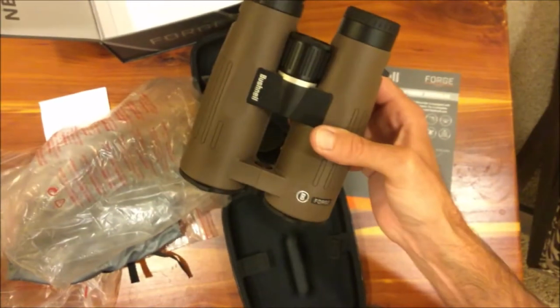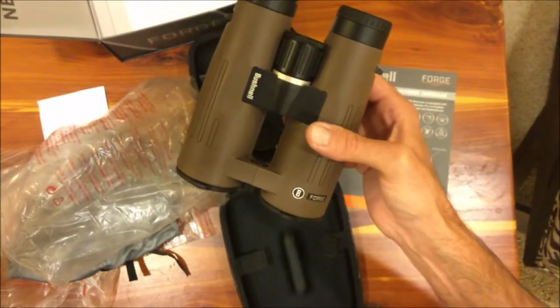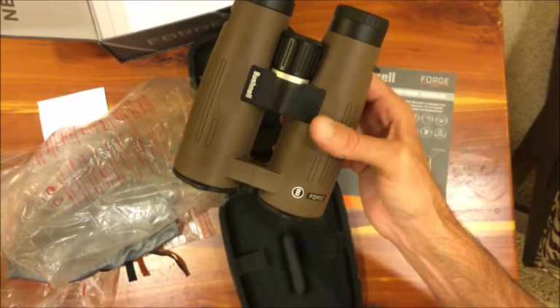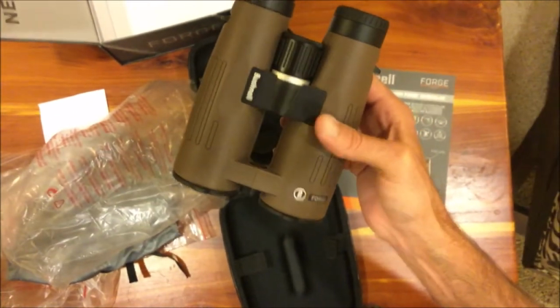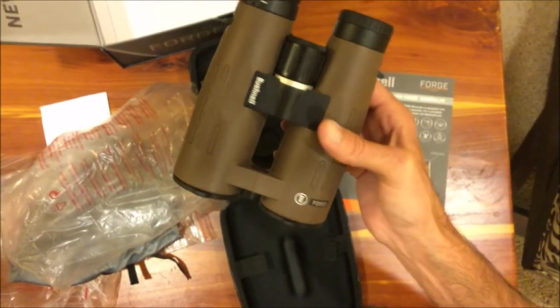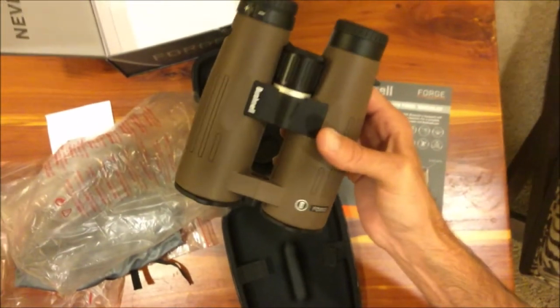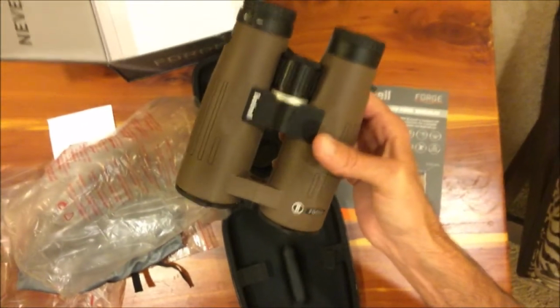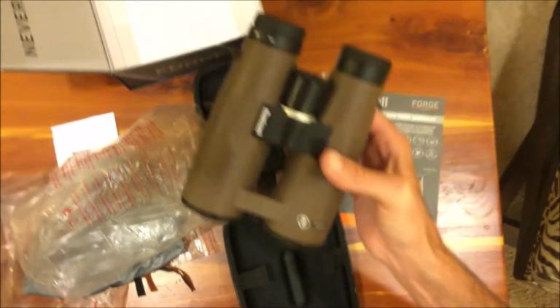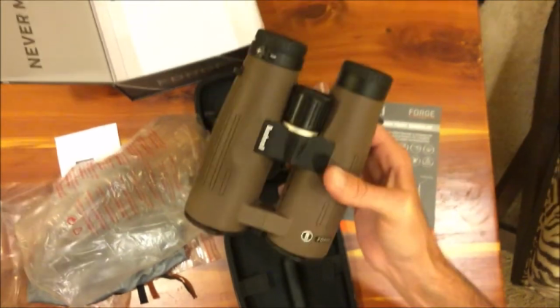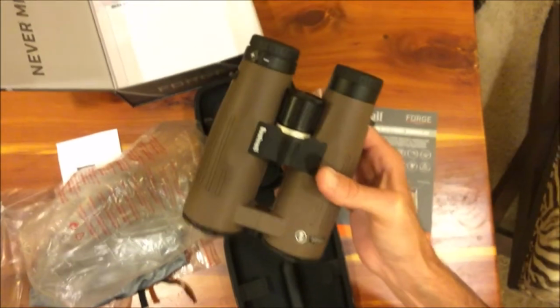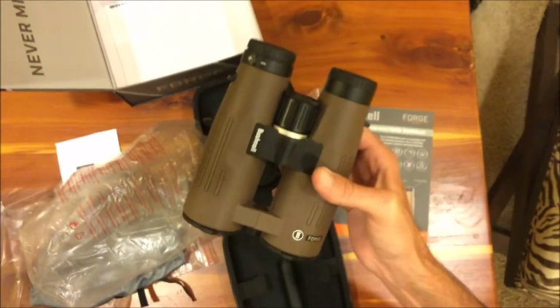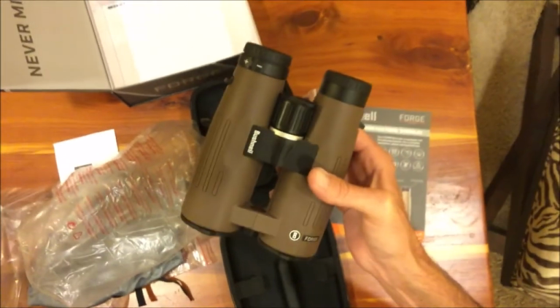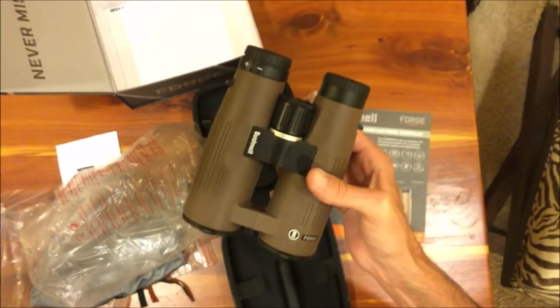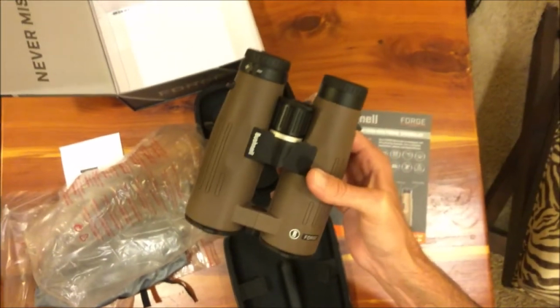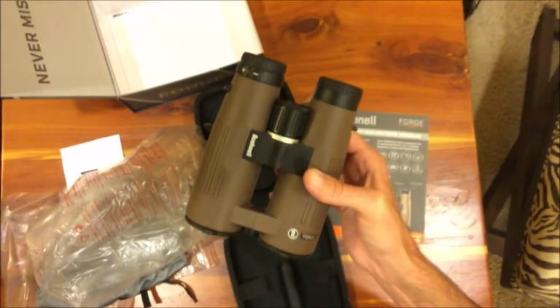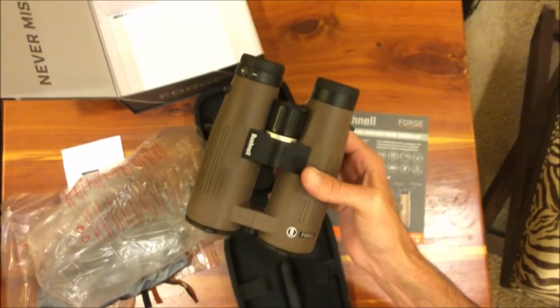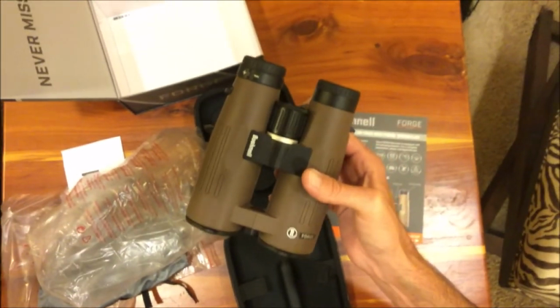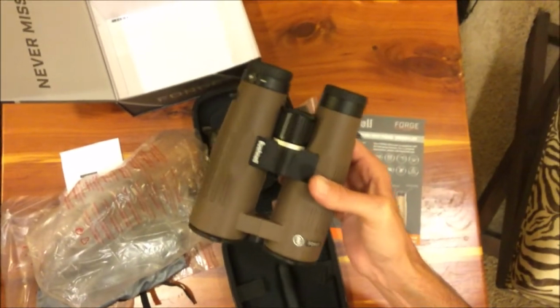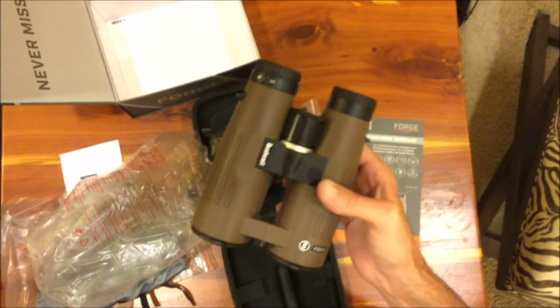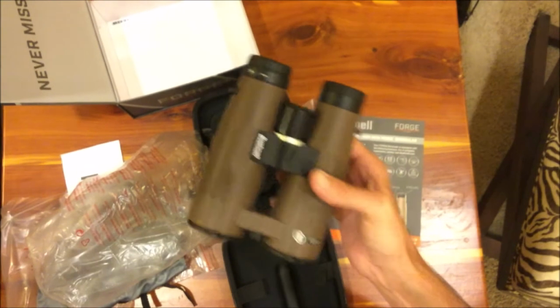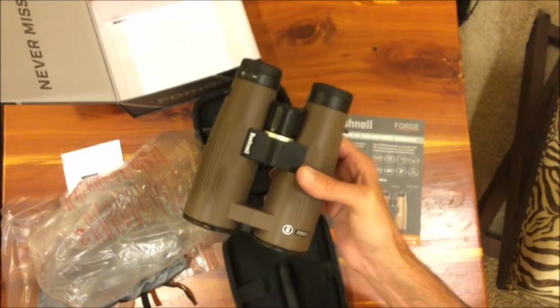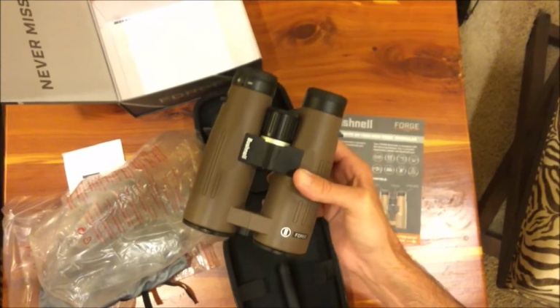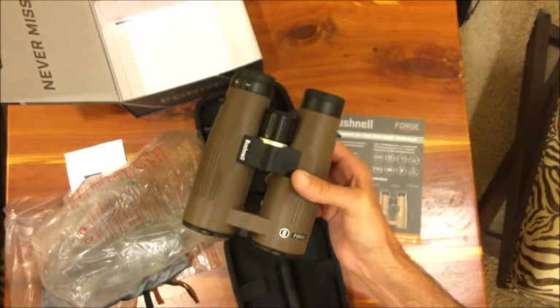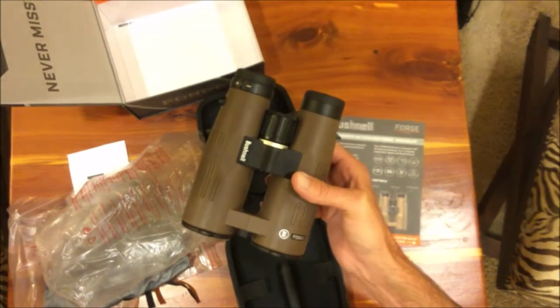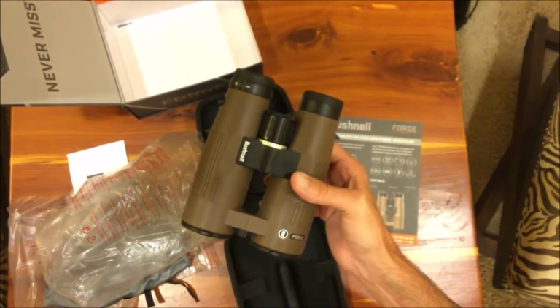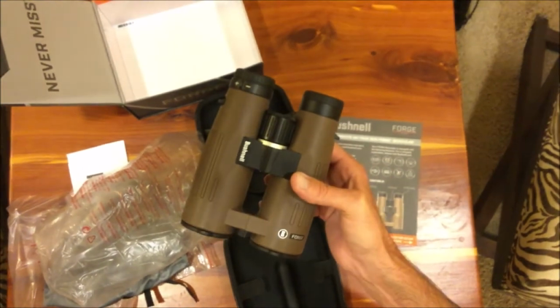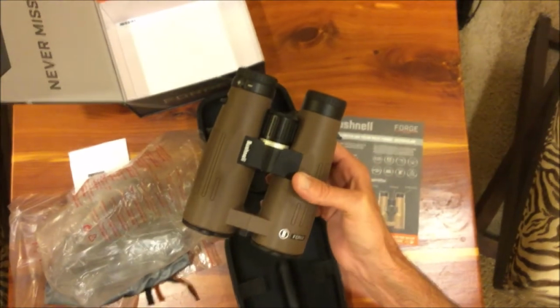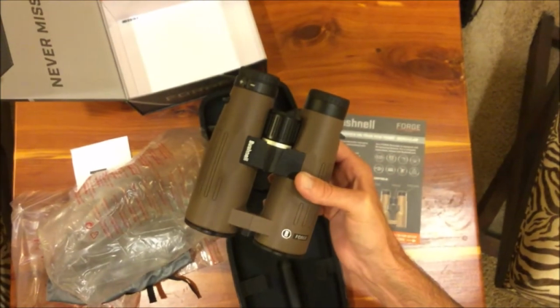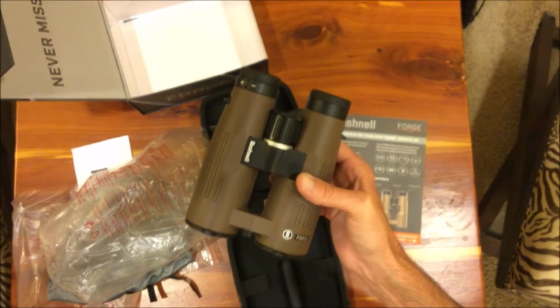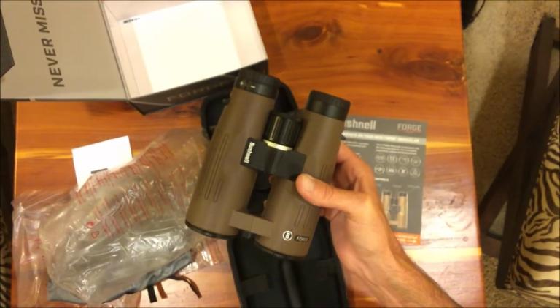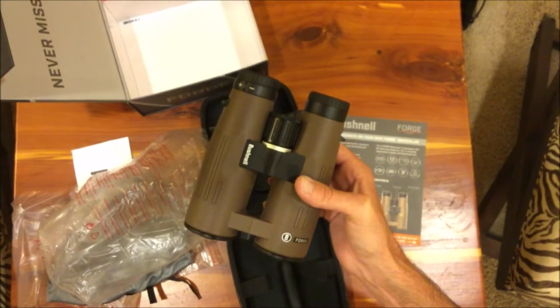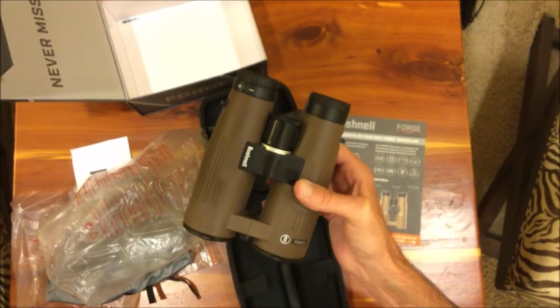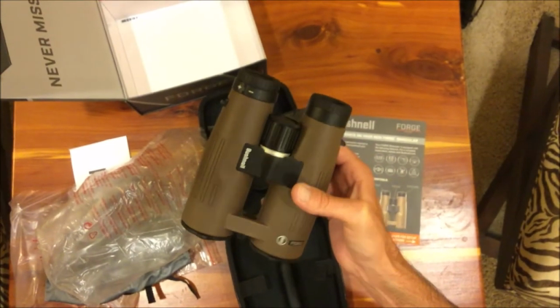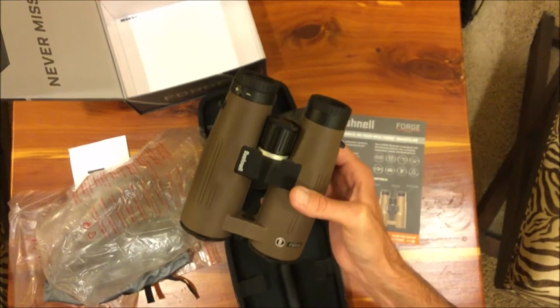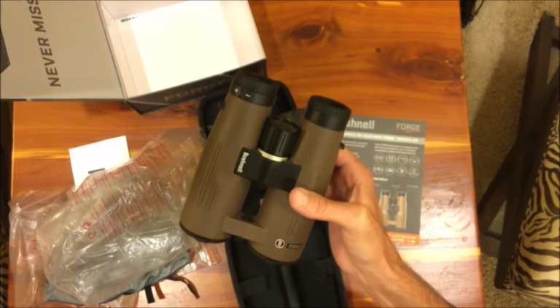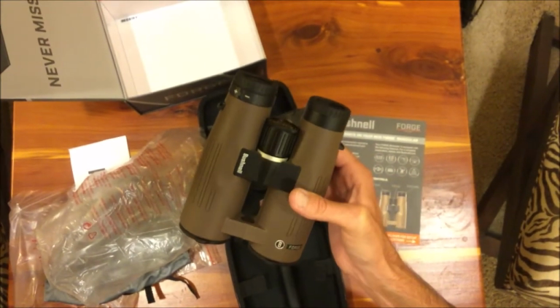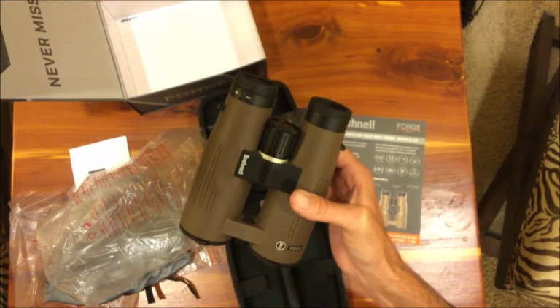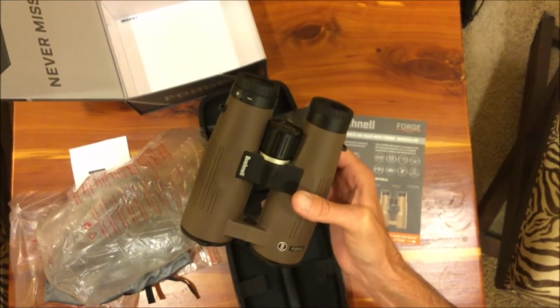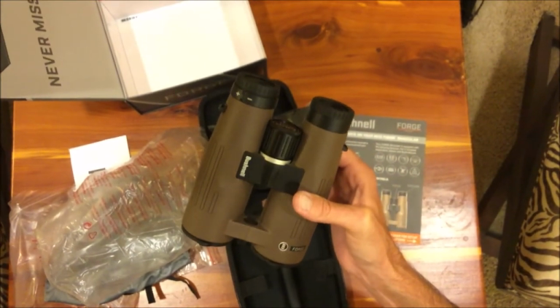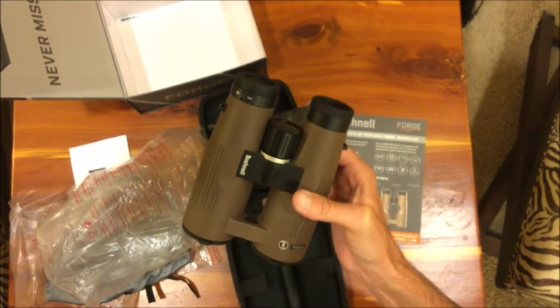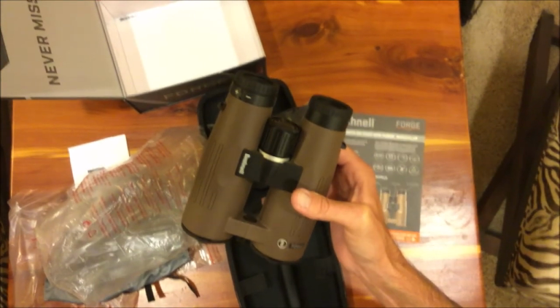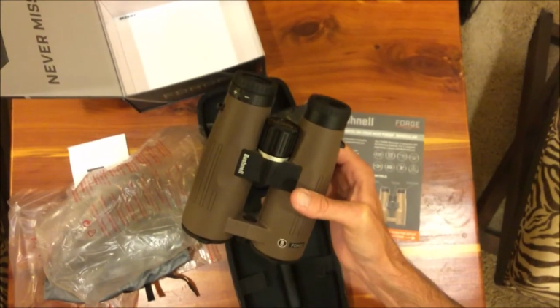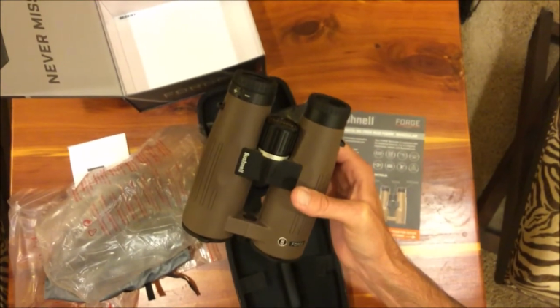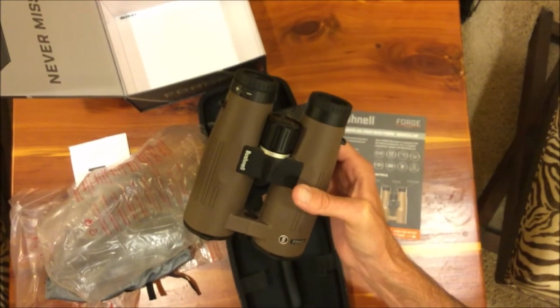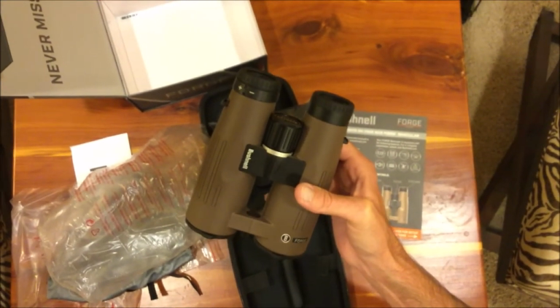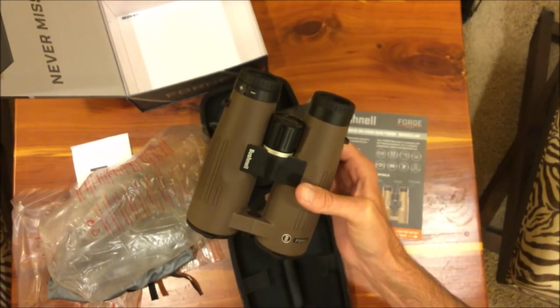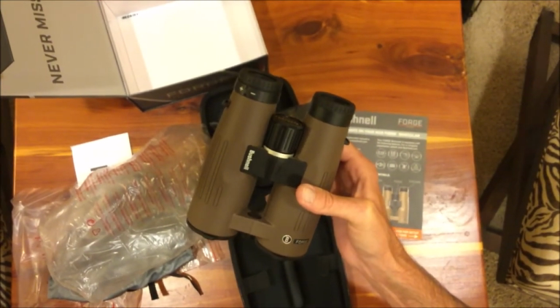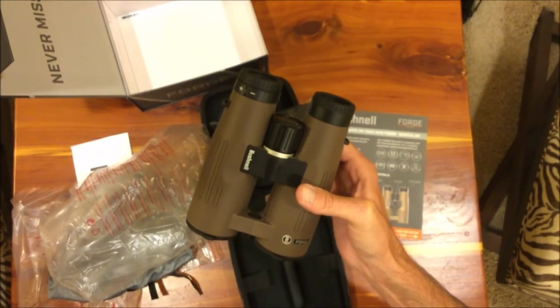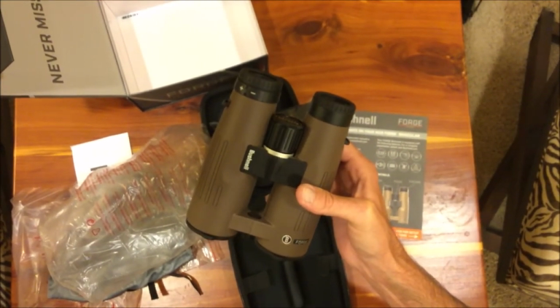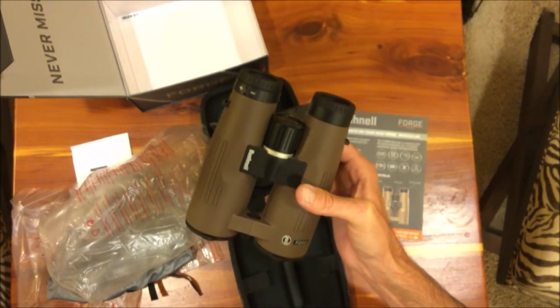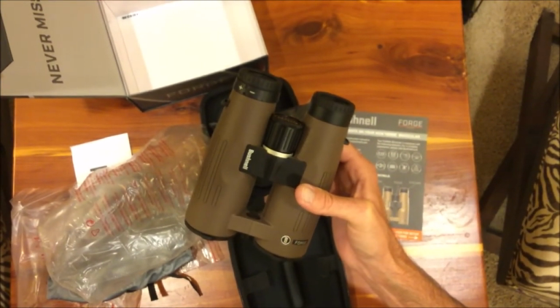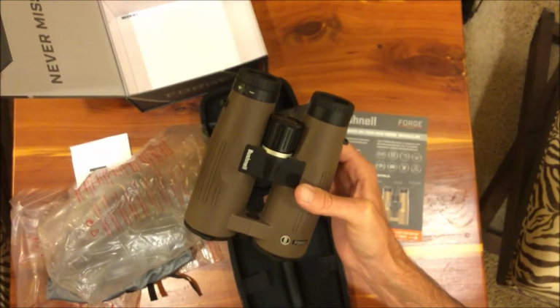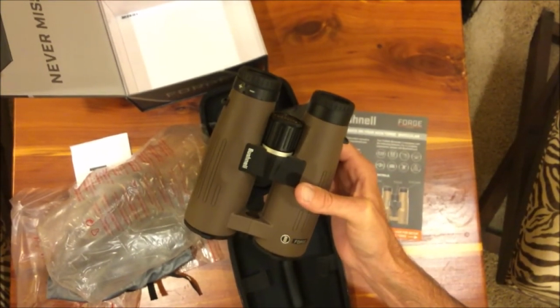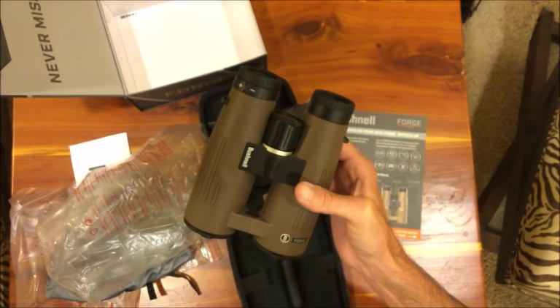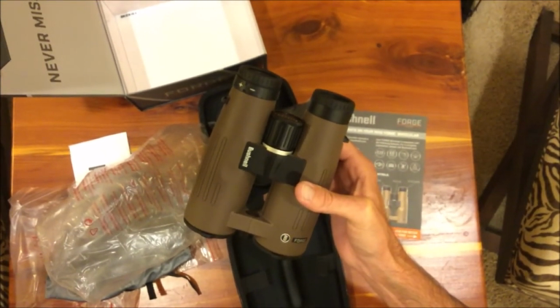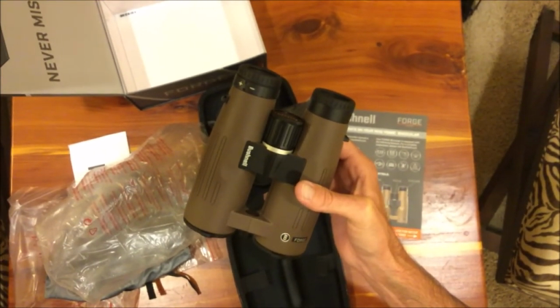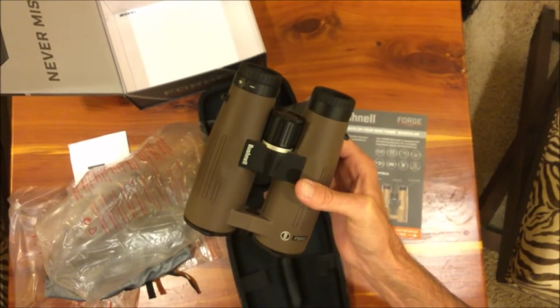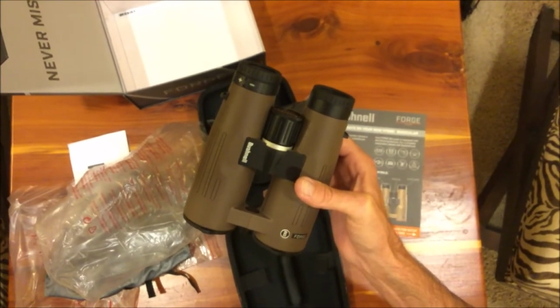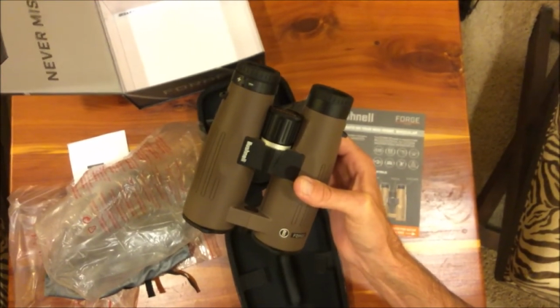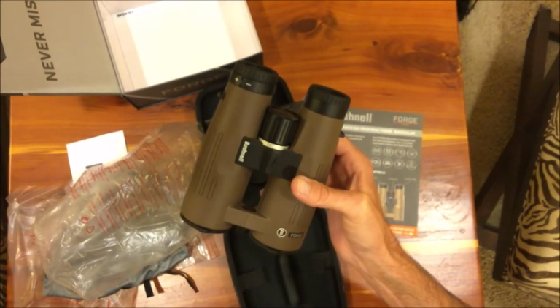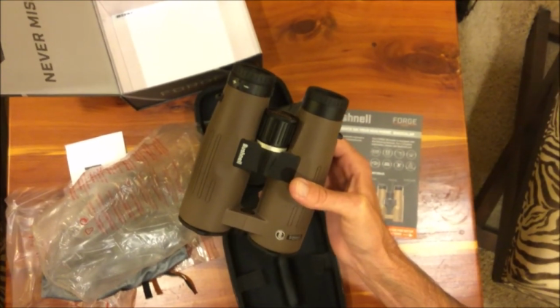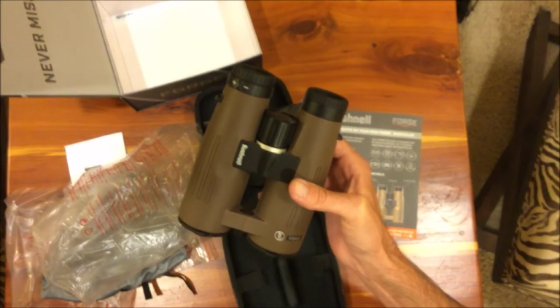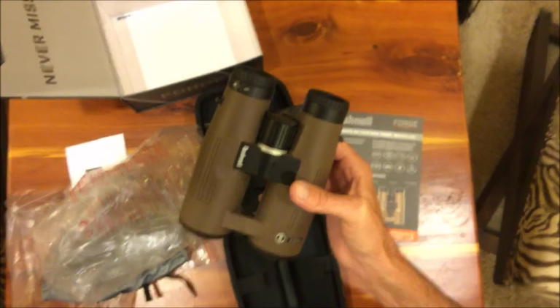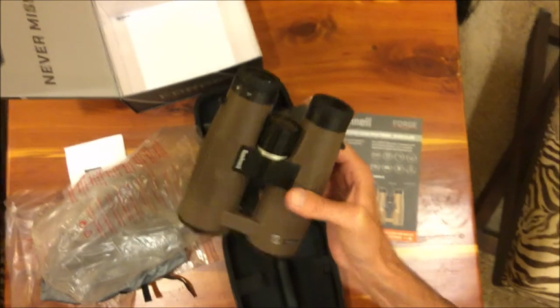These are the 10x42 Bushnell Forge. Once I get a chance to use them out in the woods and in the elements, I'll do a follow-up video and let you know how they go.